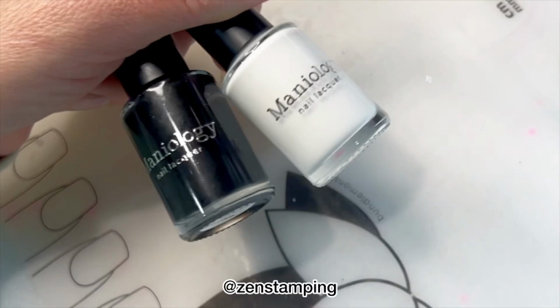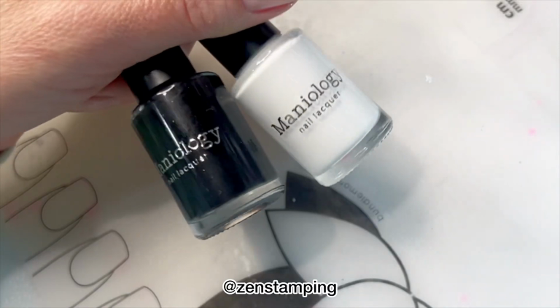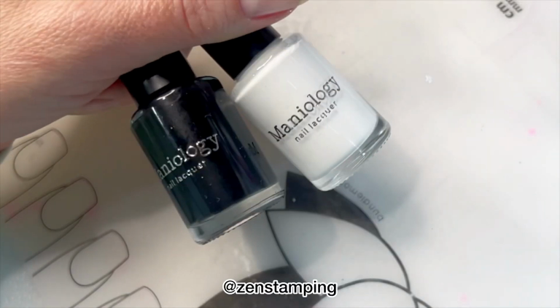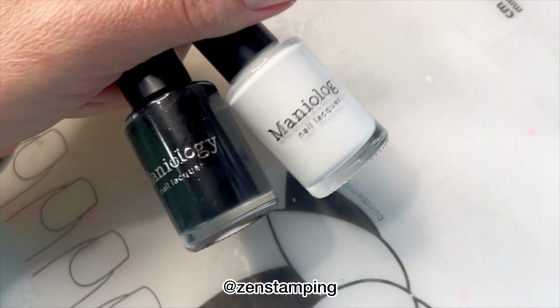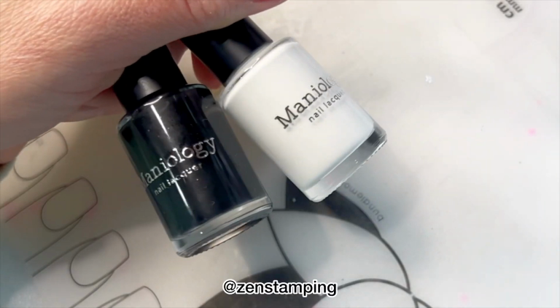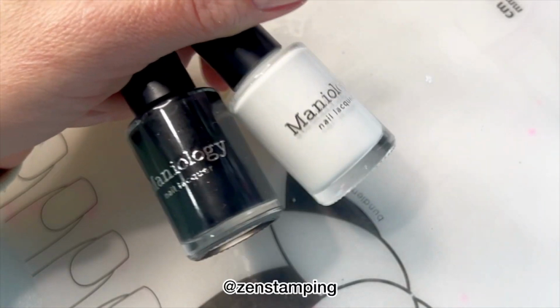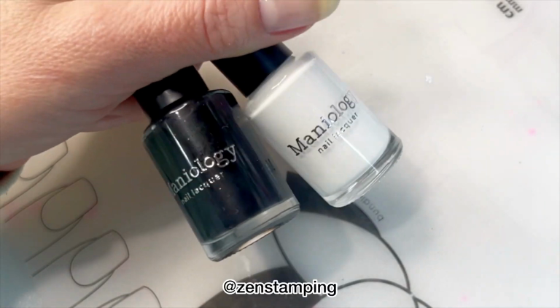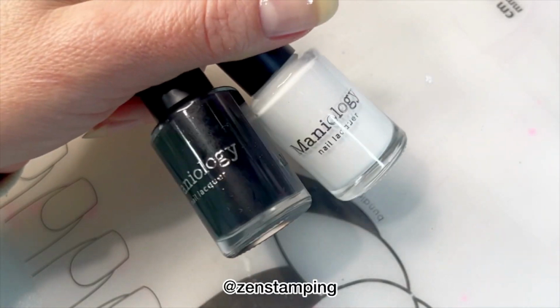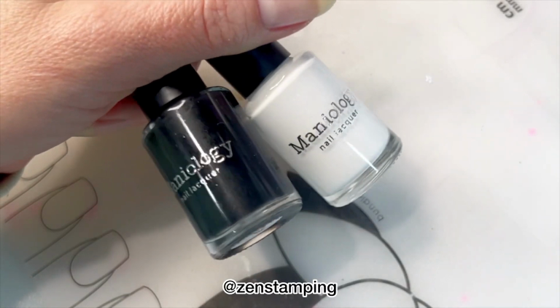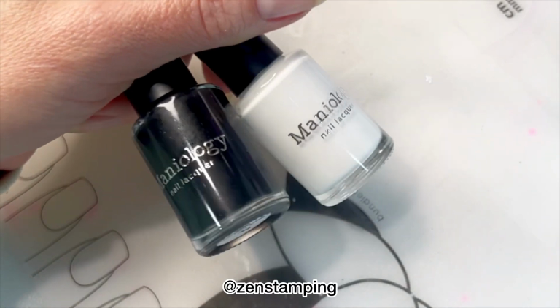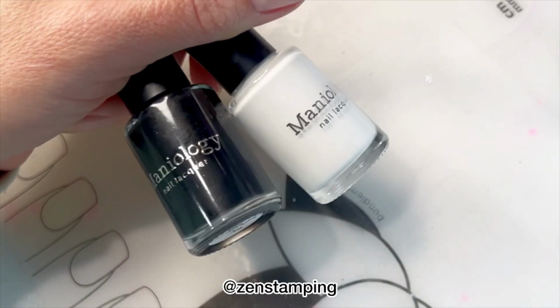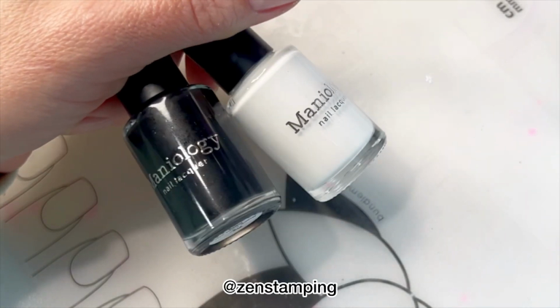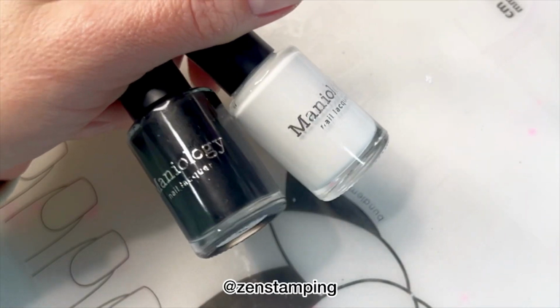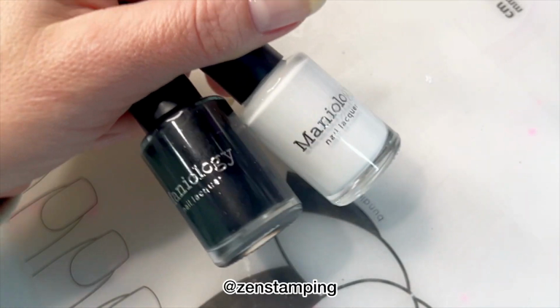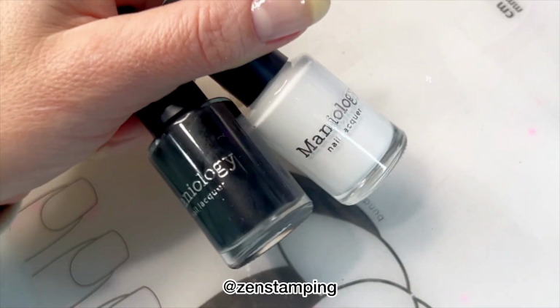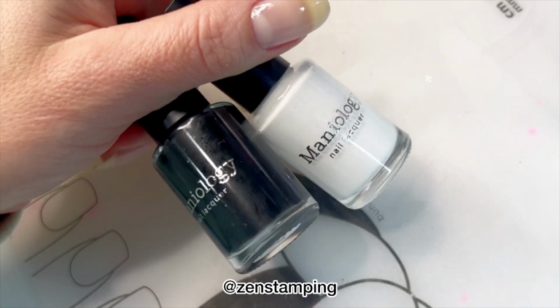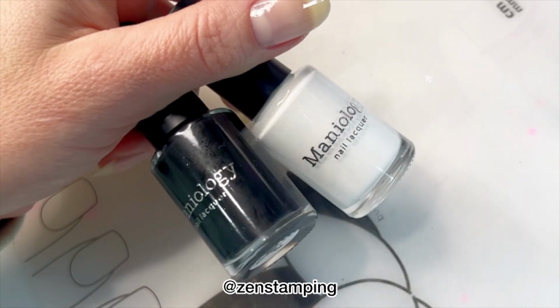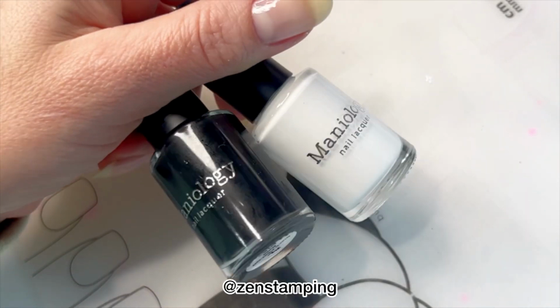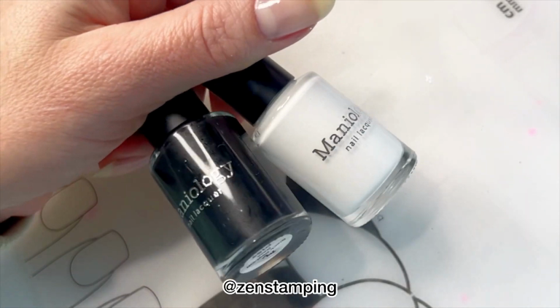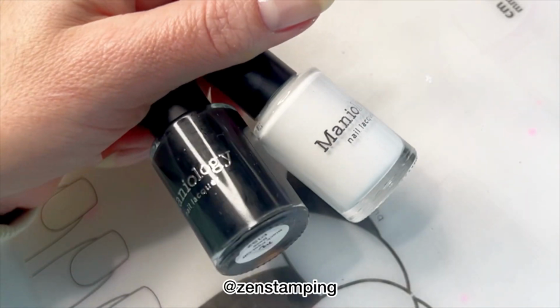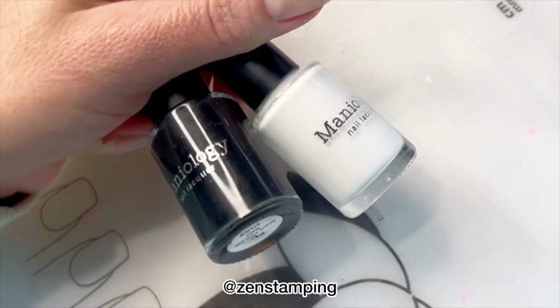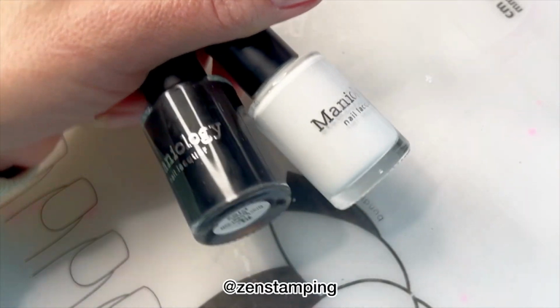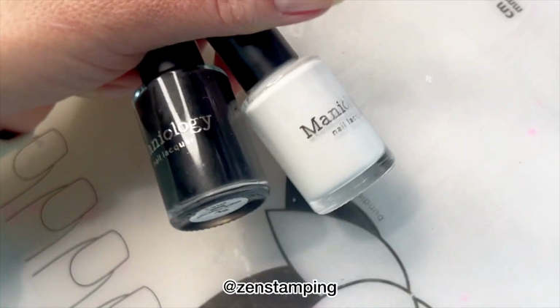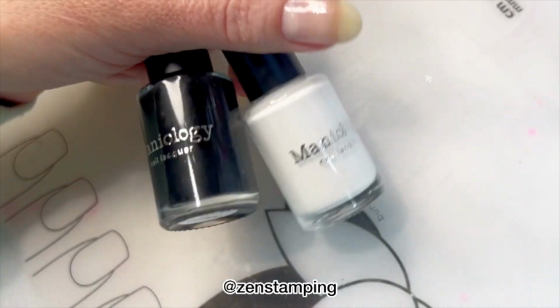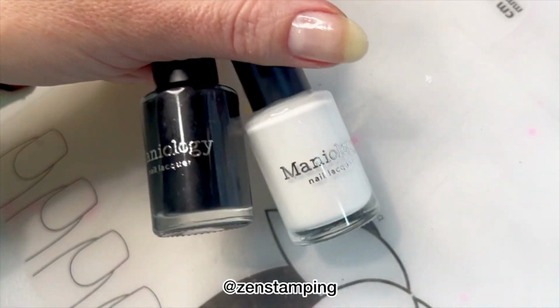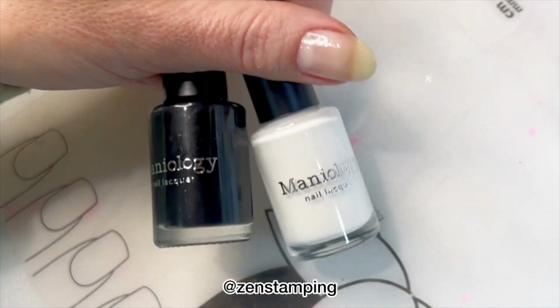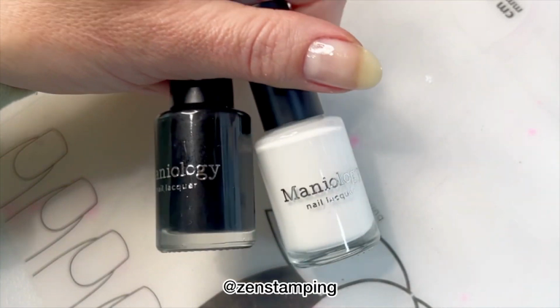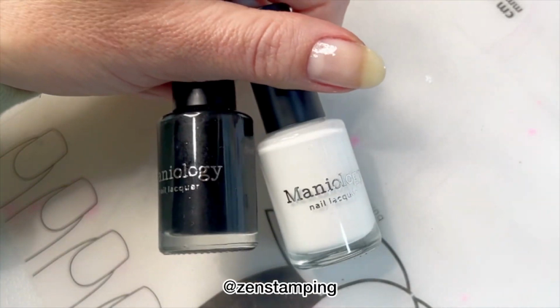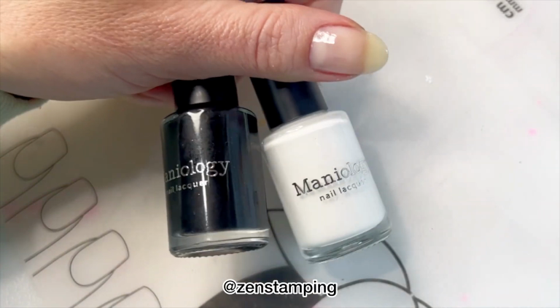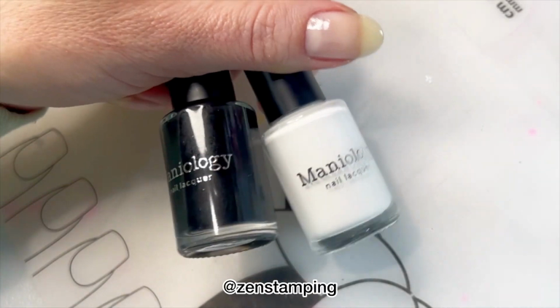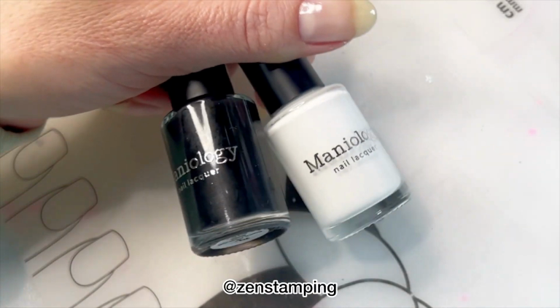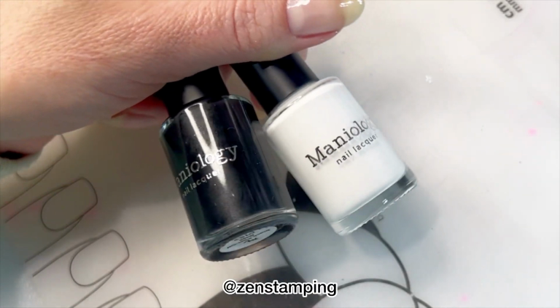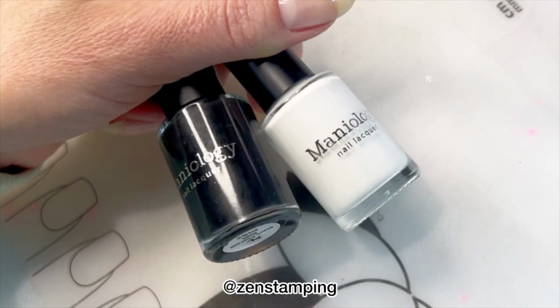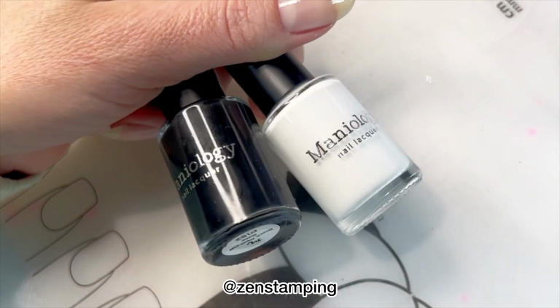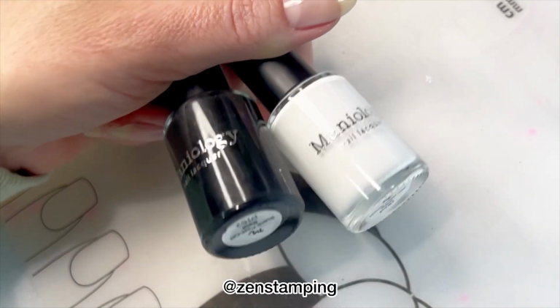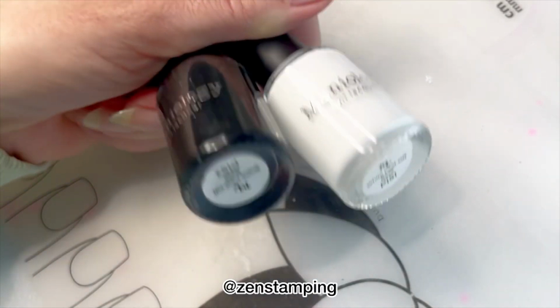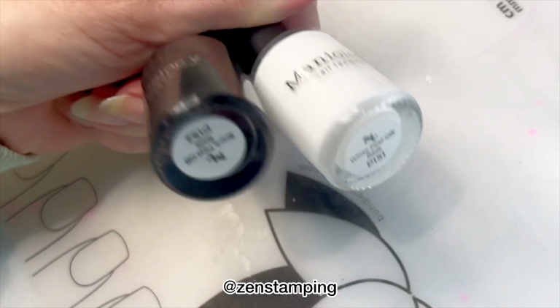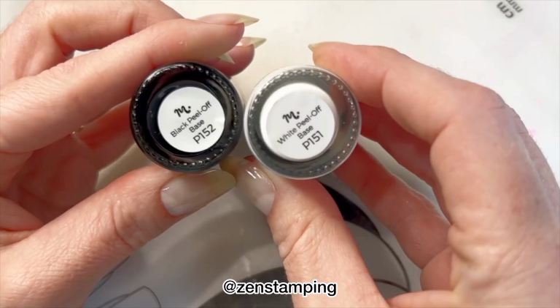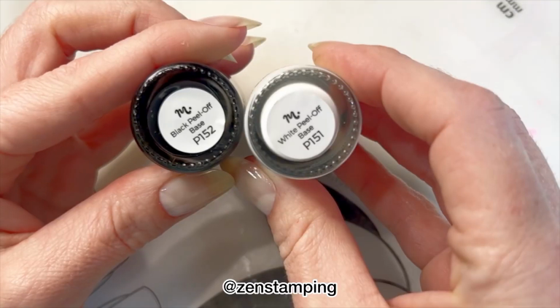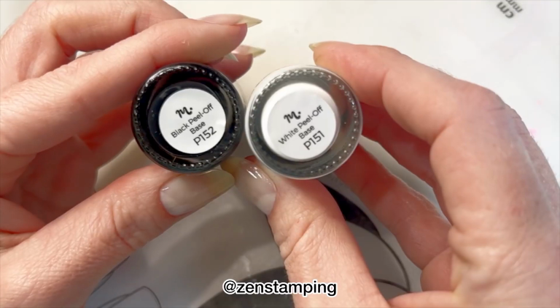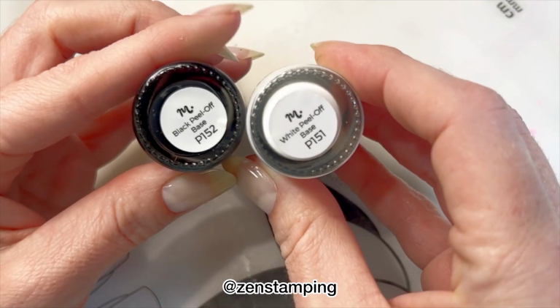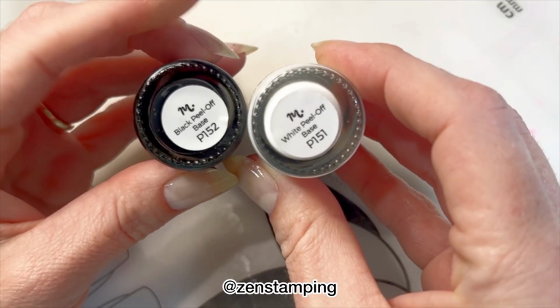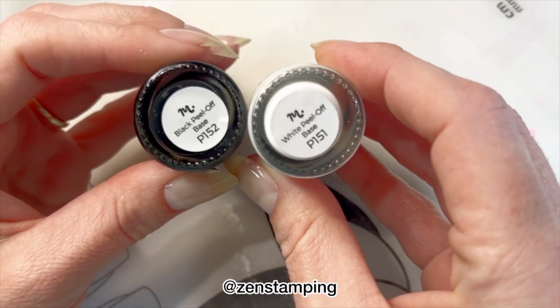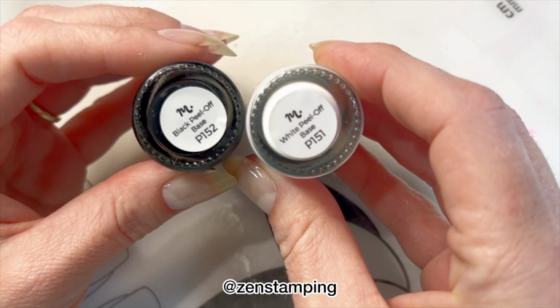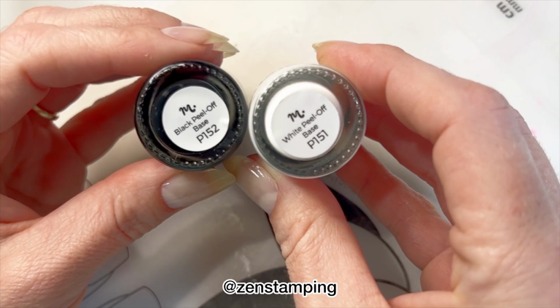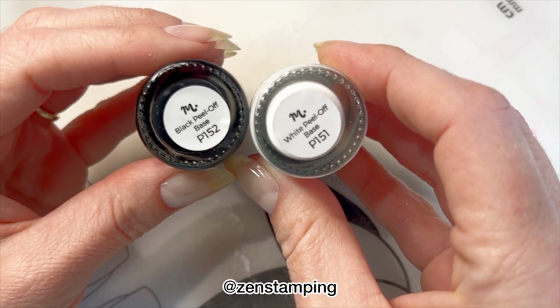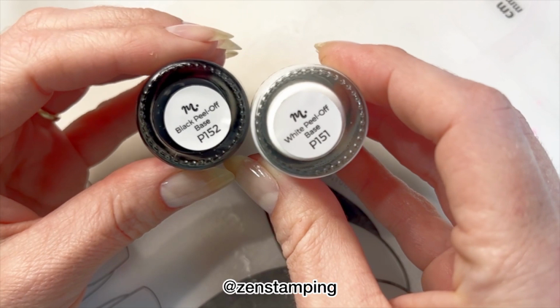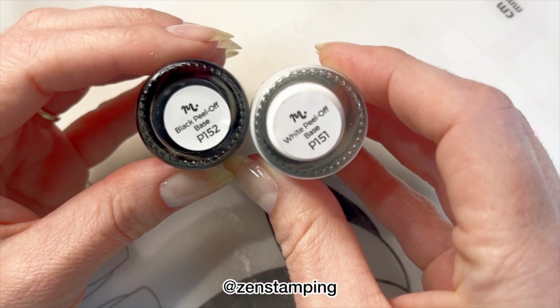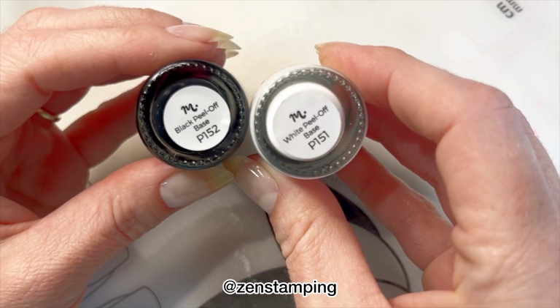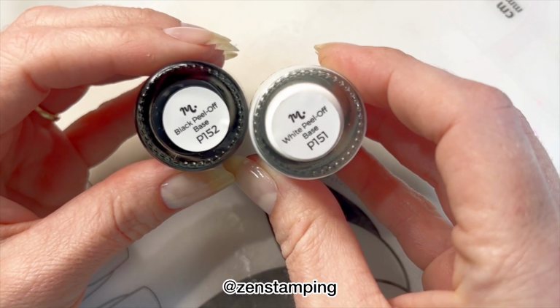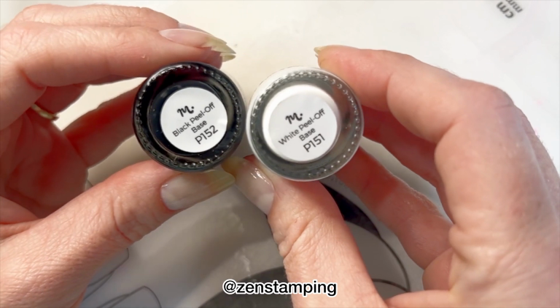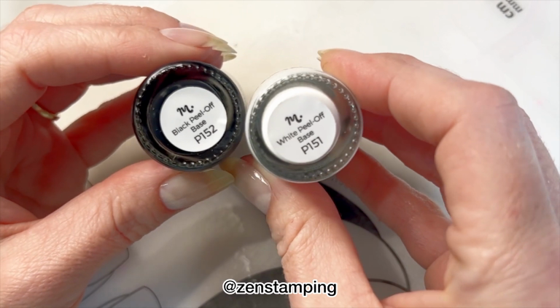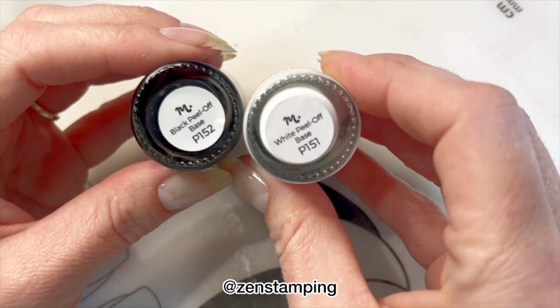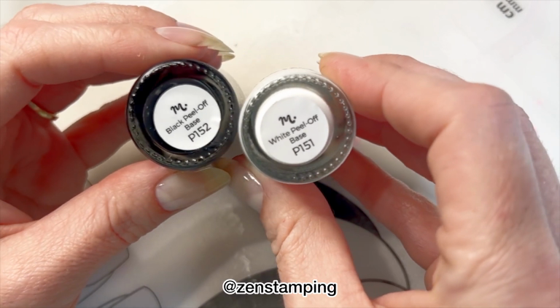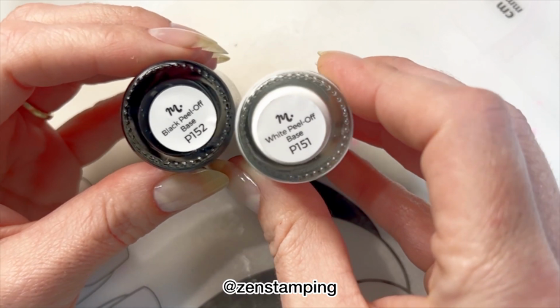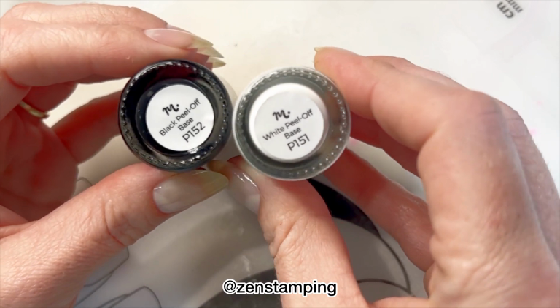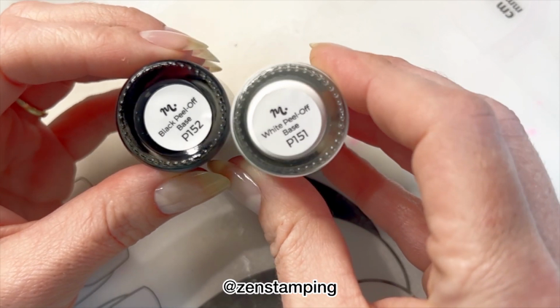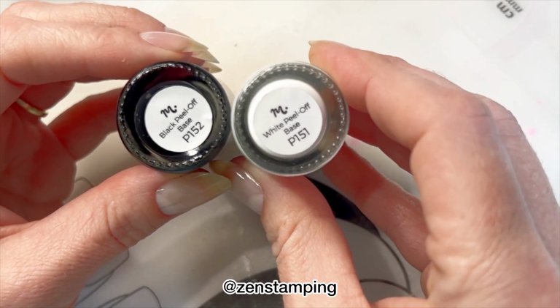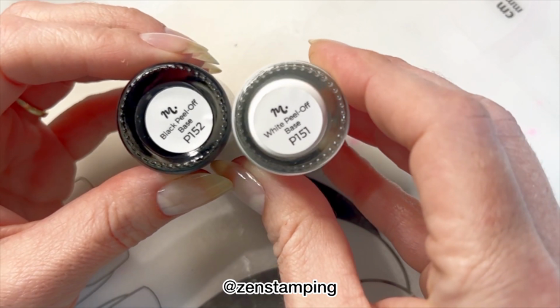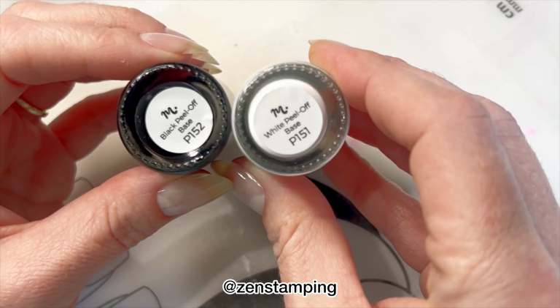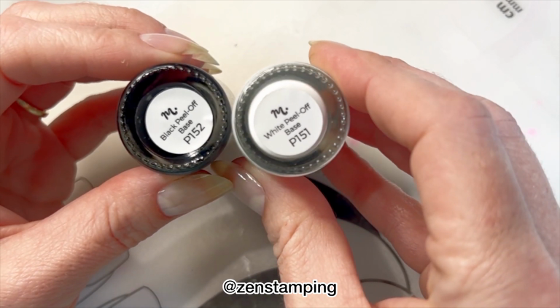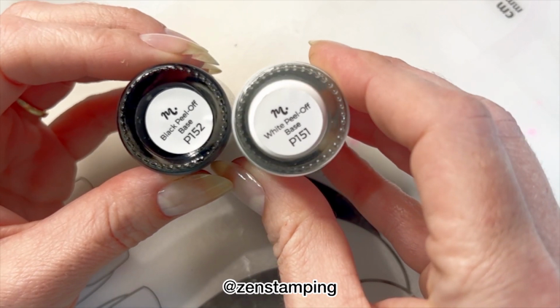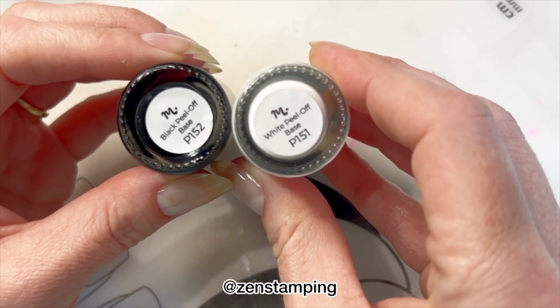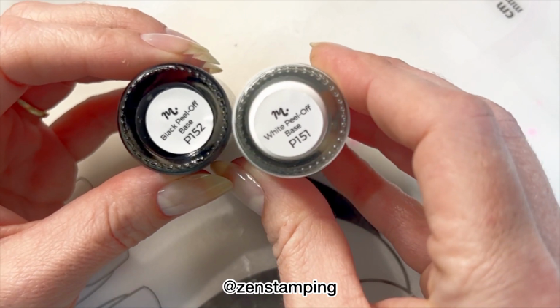Hello my friends! Today I wanted to share my experience using the new Manniology black and white peel off base coat.